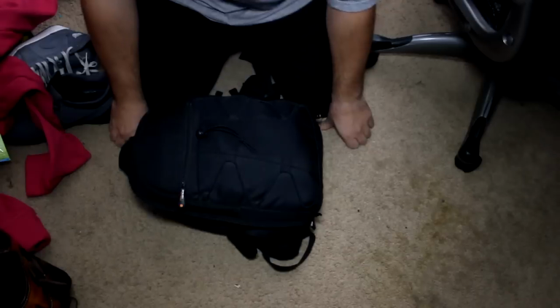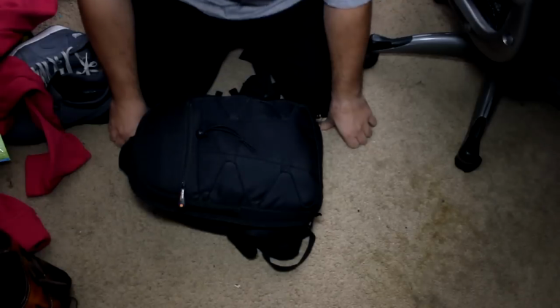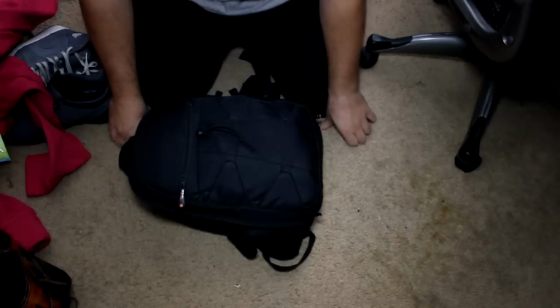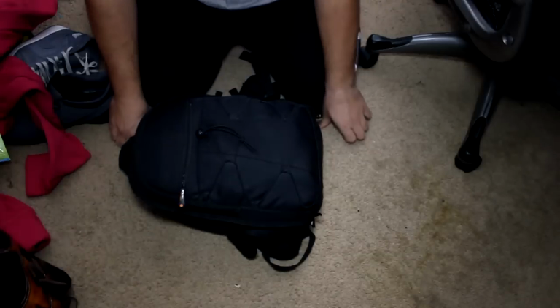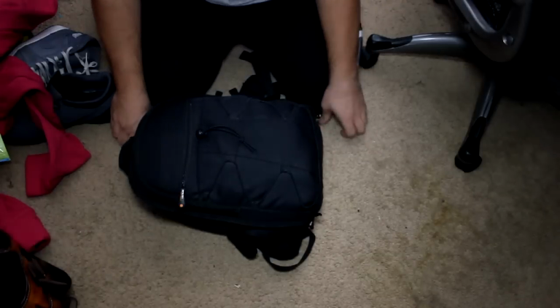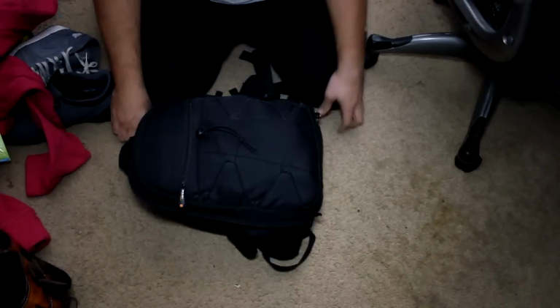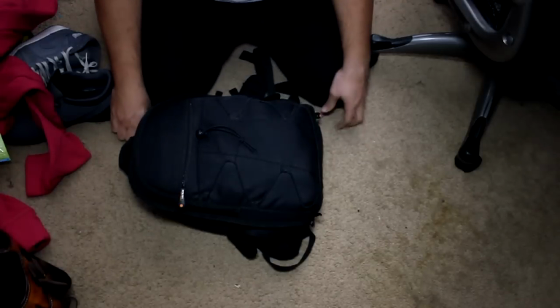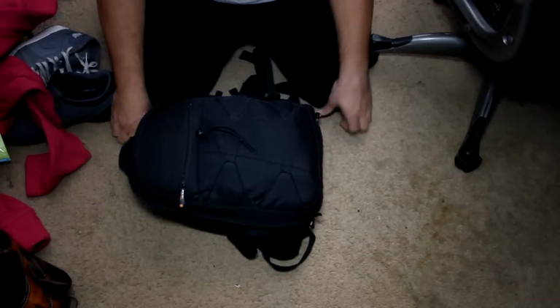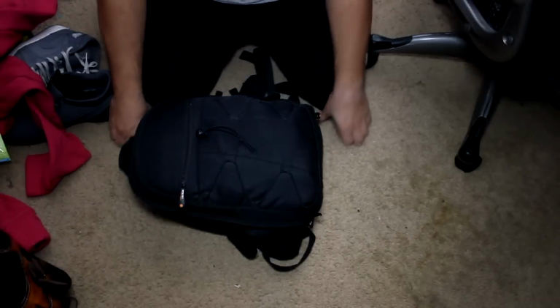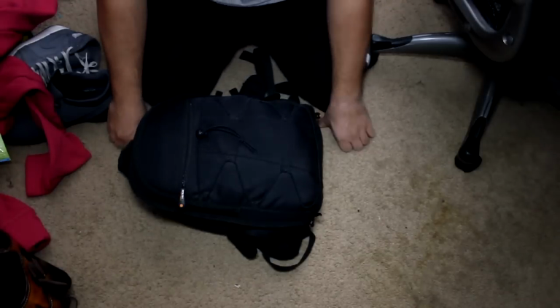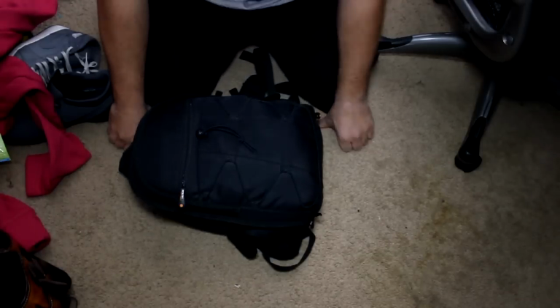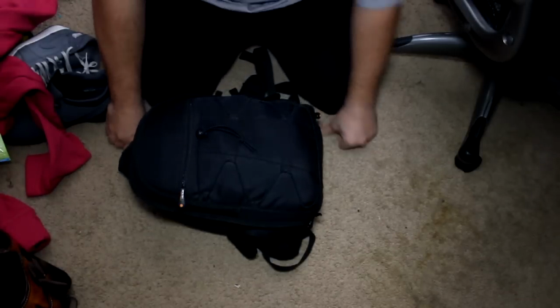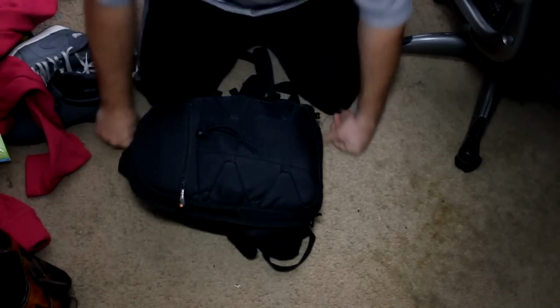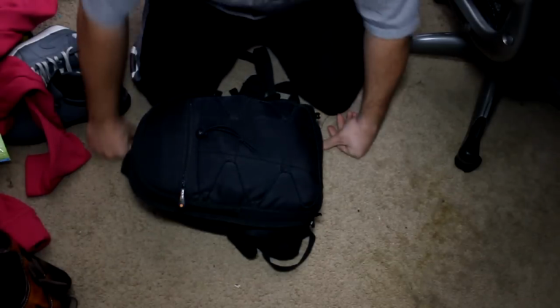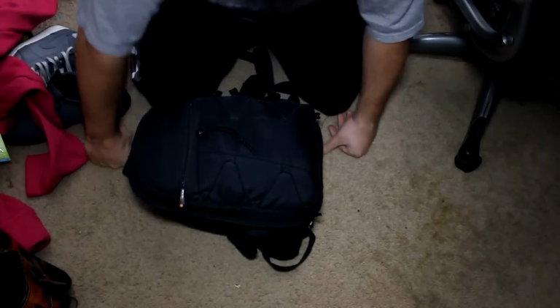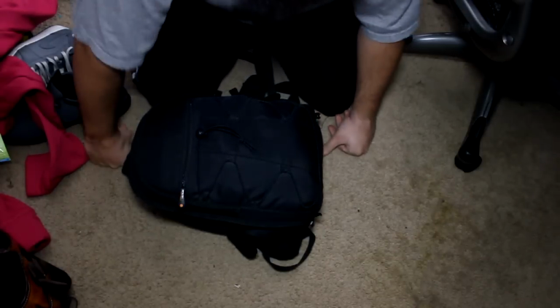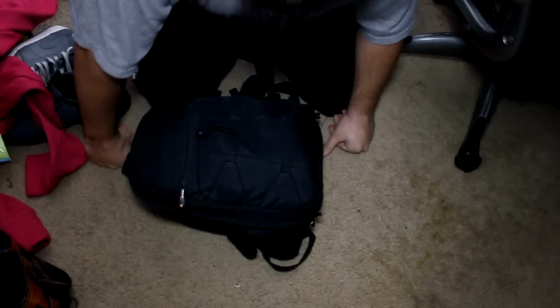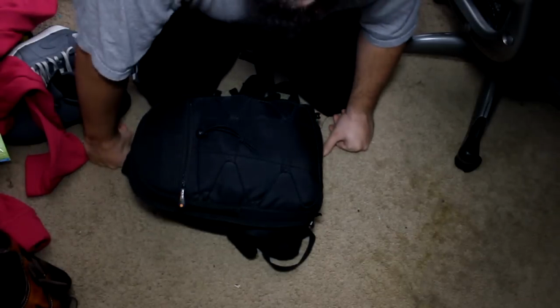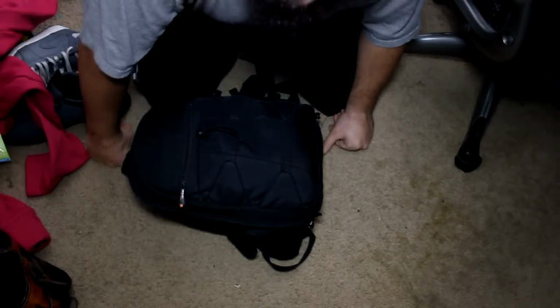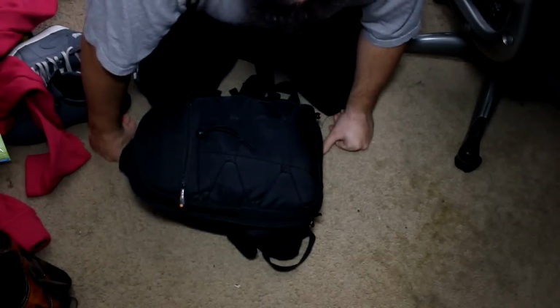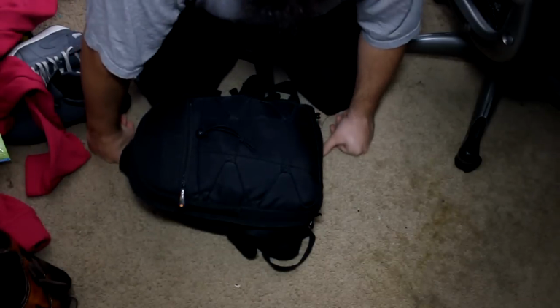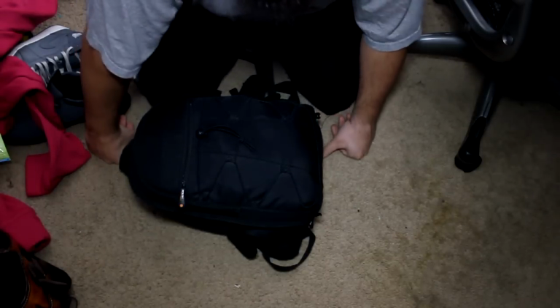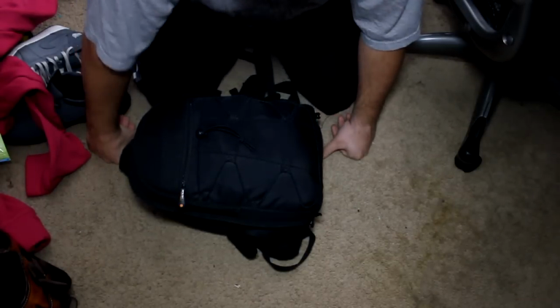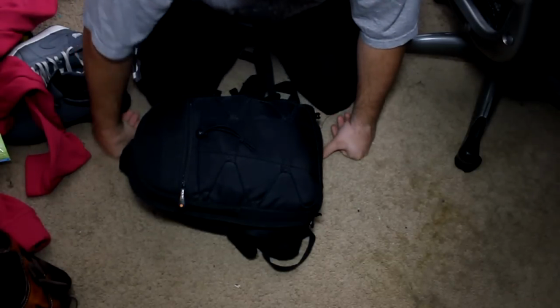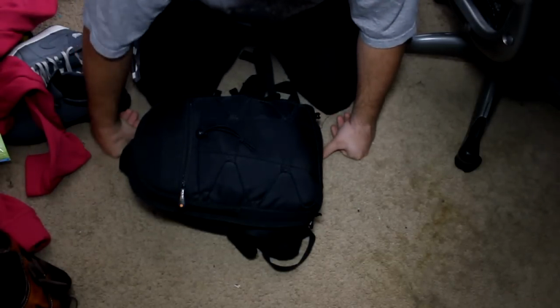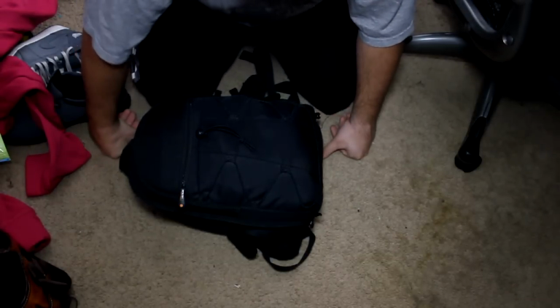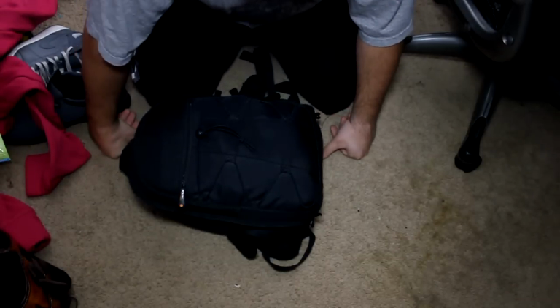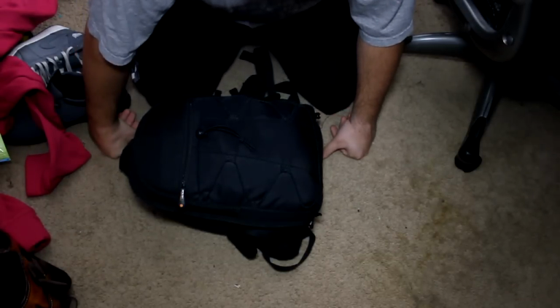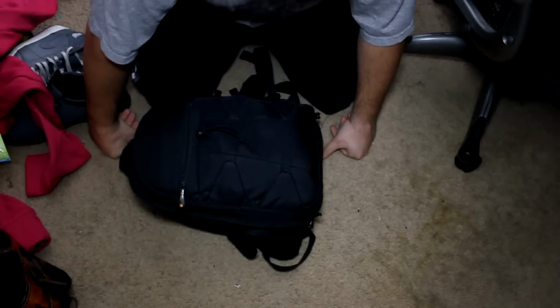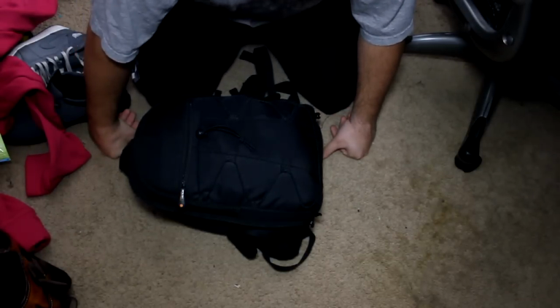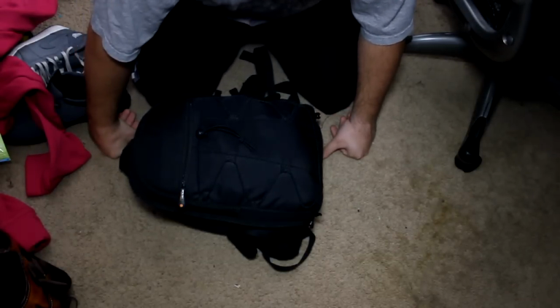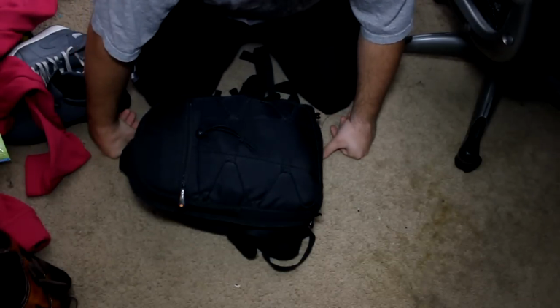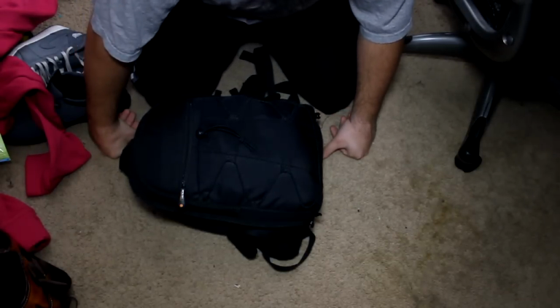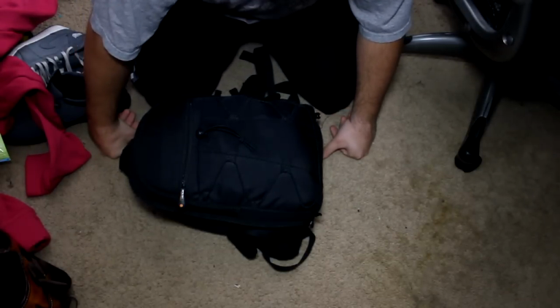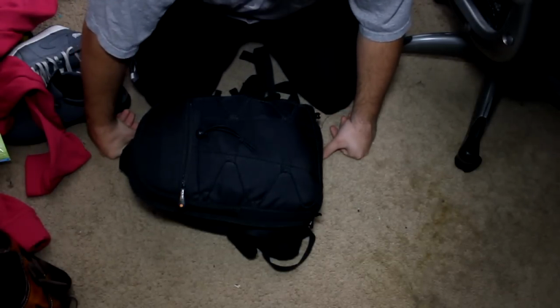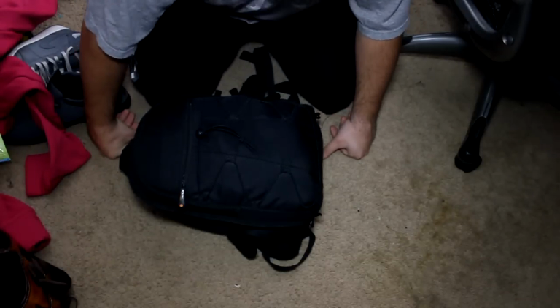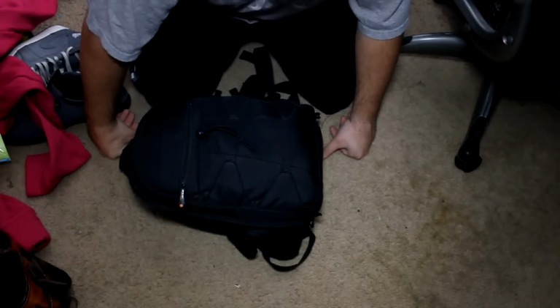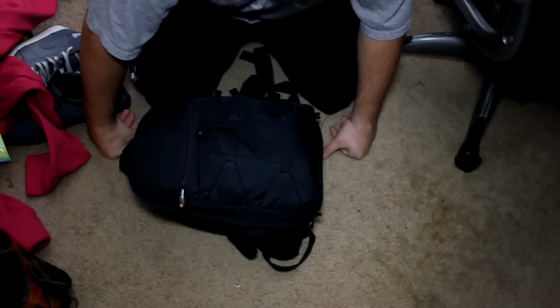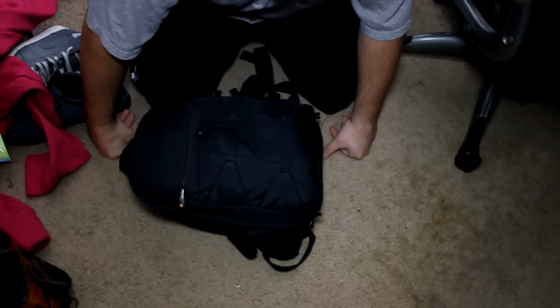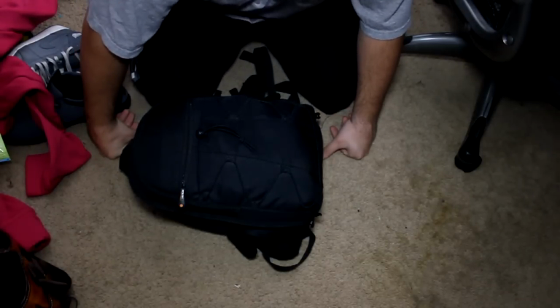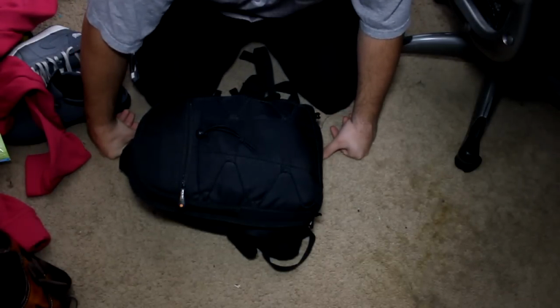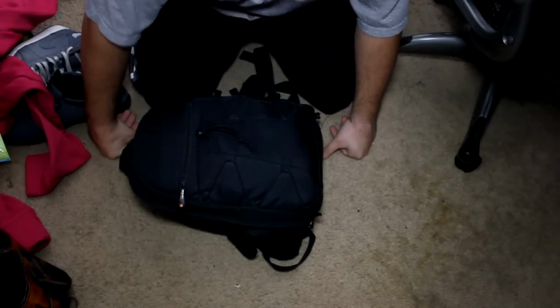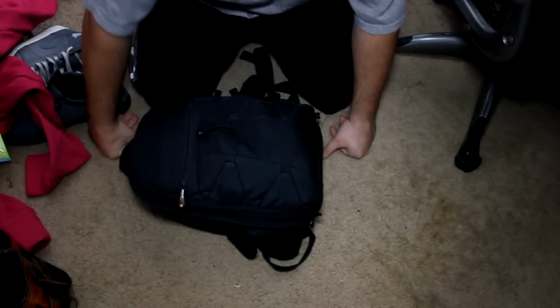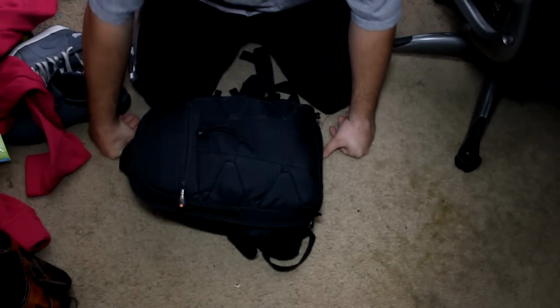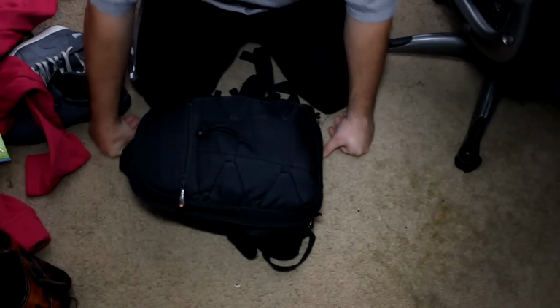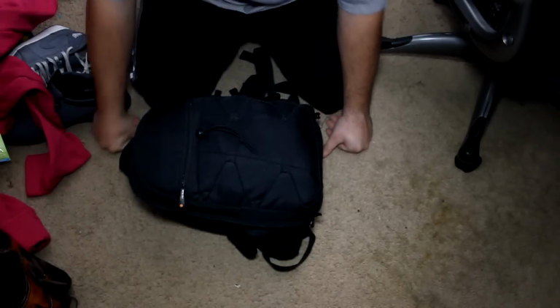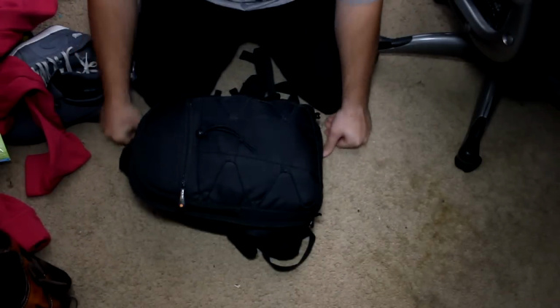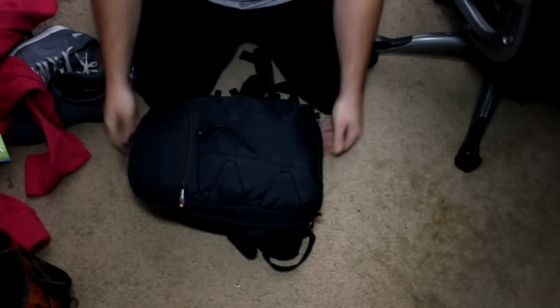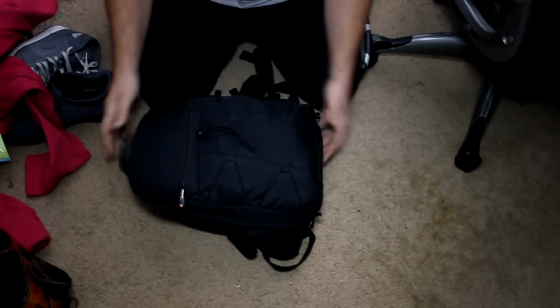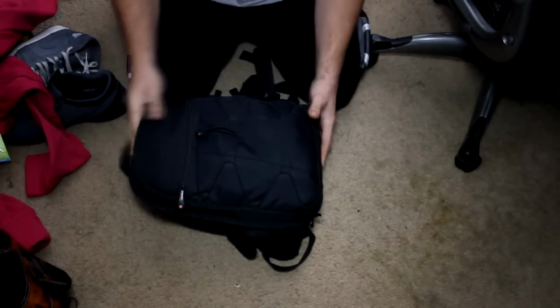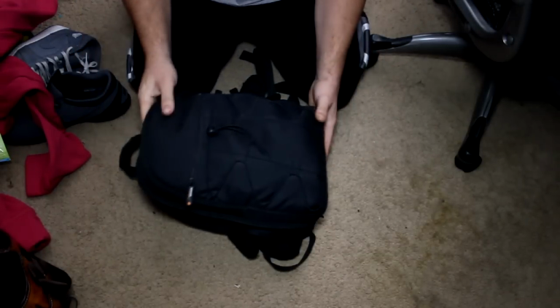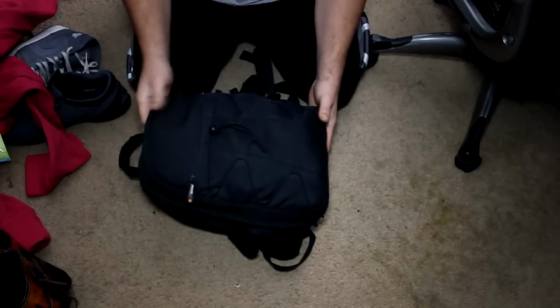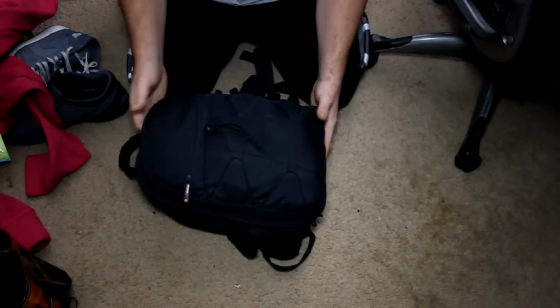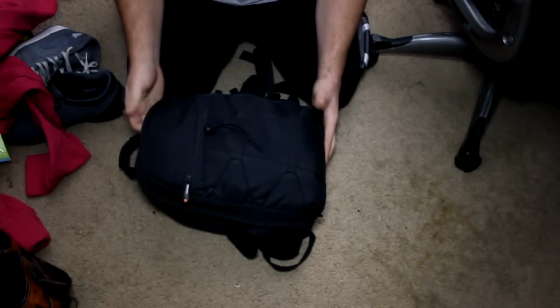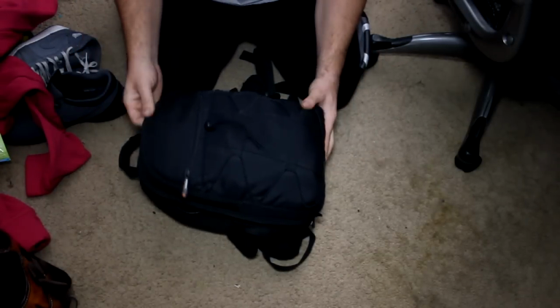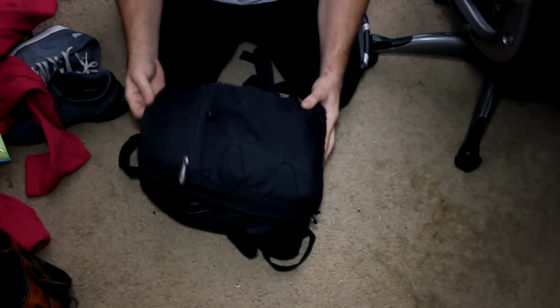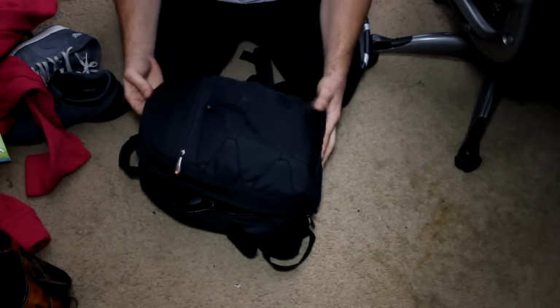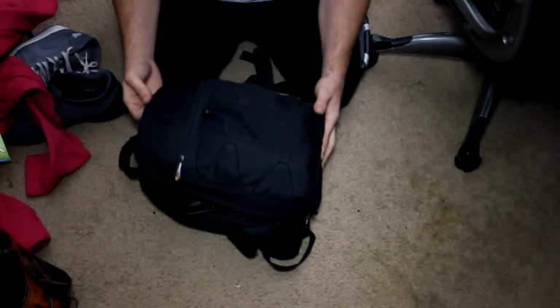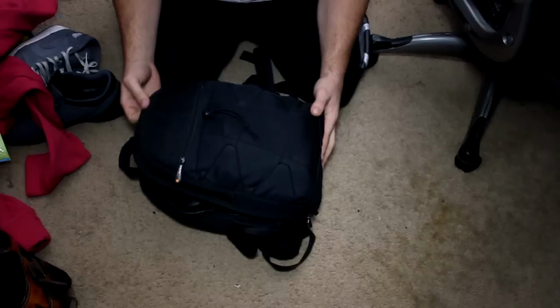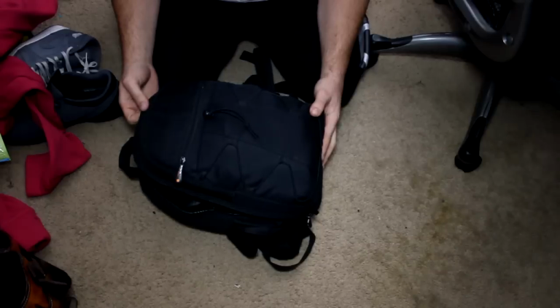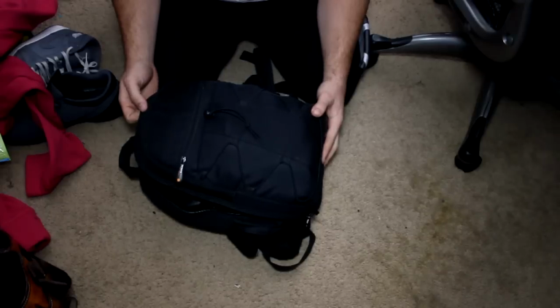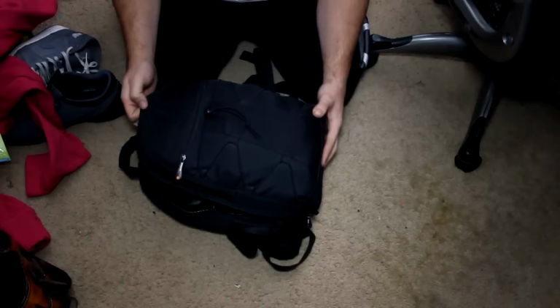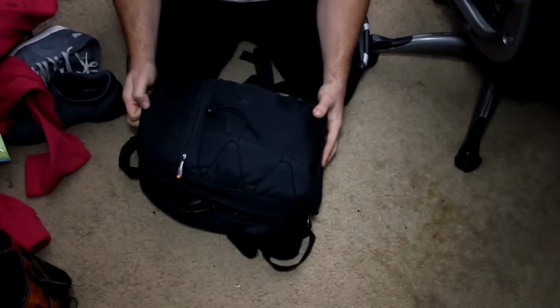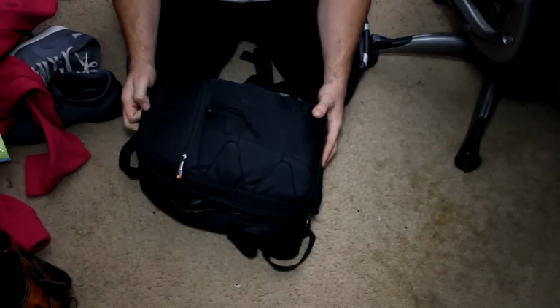What's up everybody, Dorian Pentaglue here for DorianPentaglue.com. Today I'm going to show you what's in my bag.